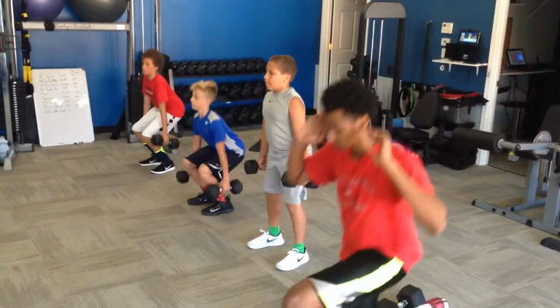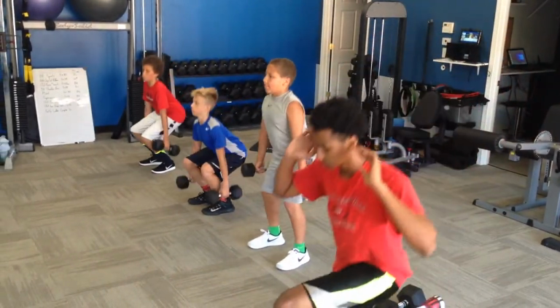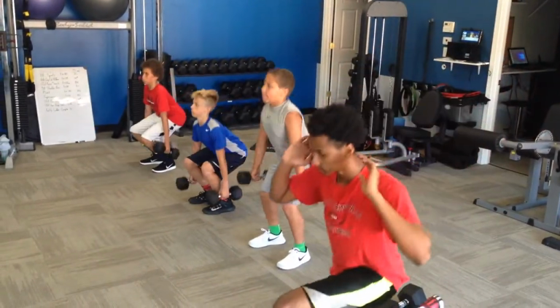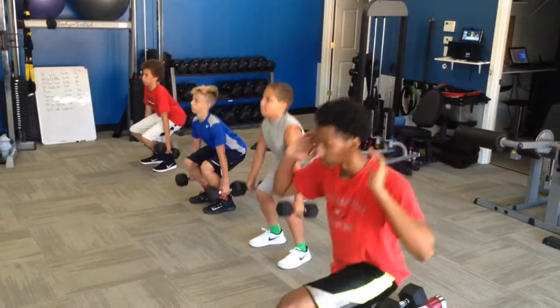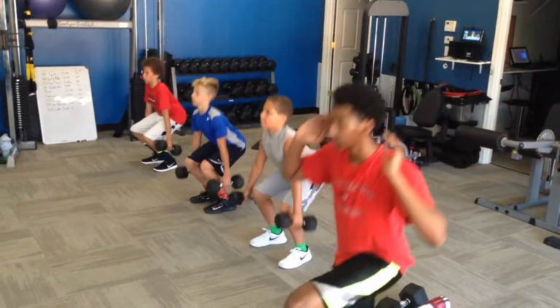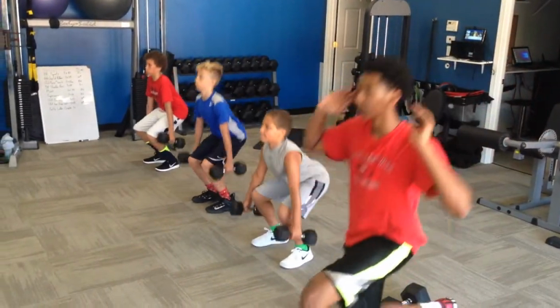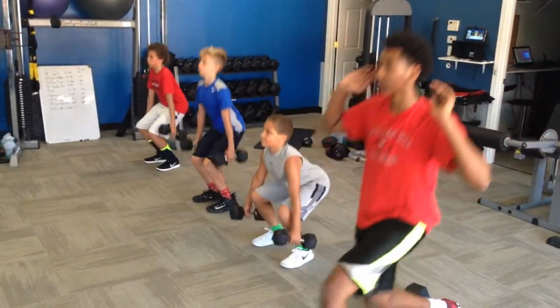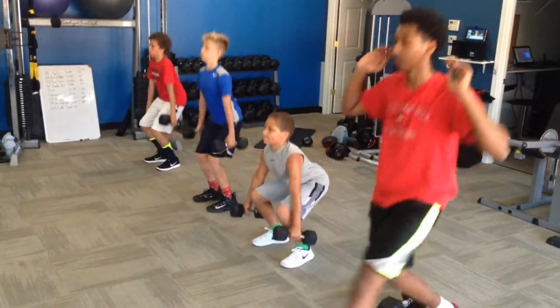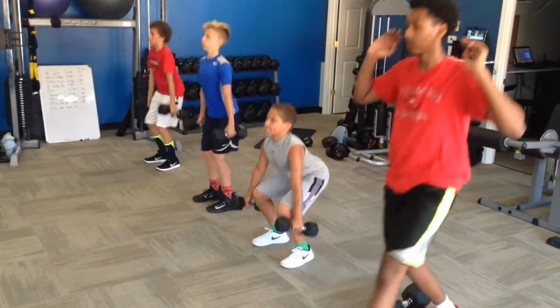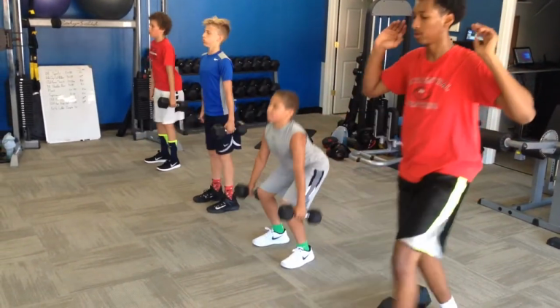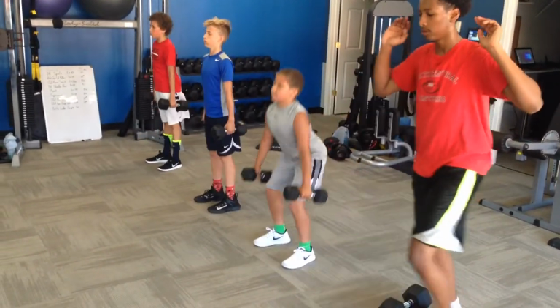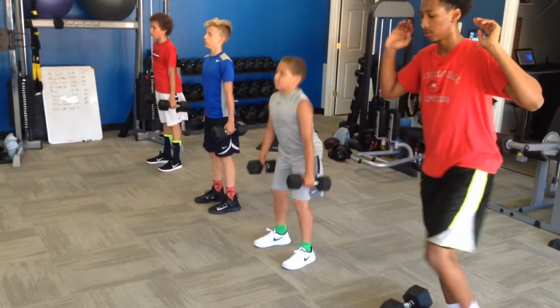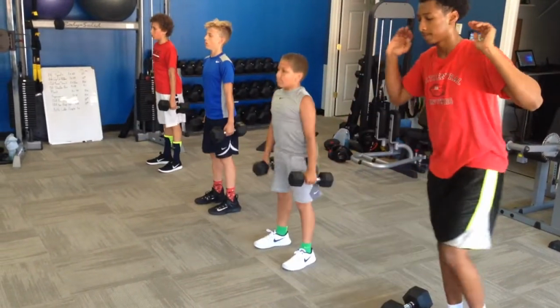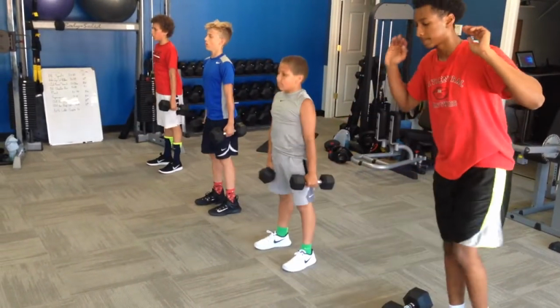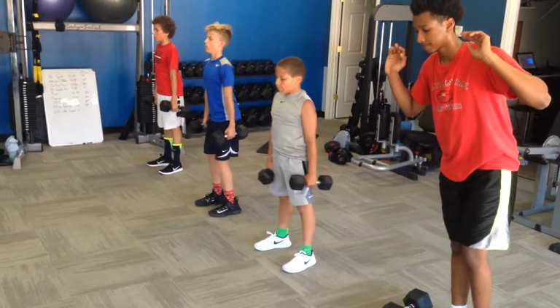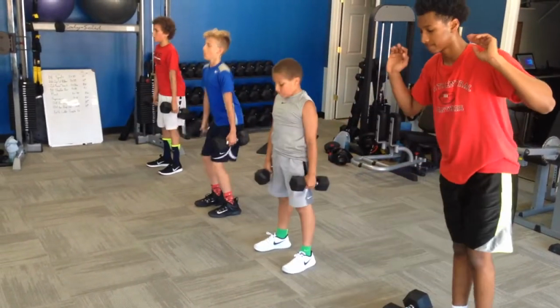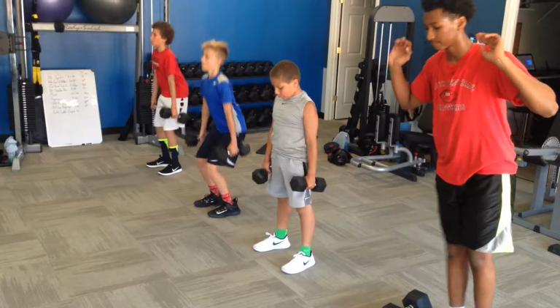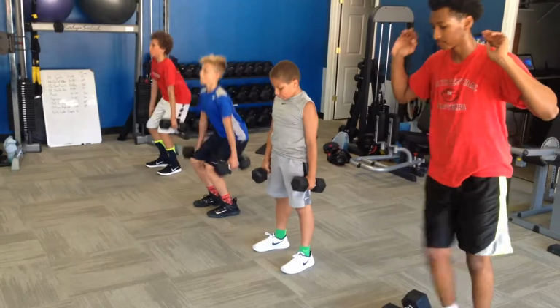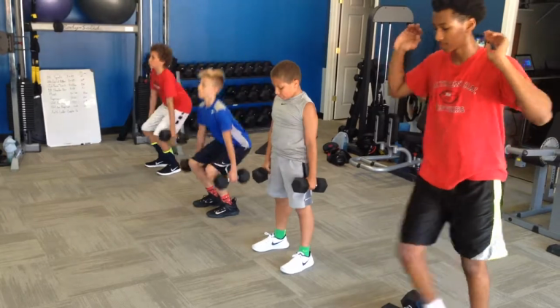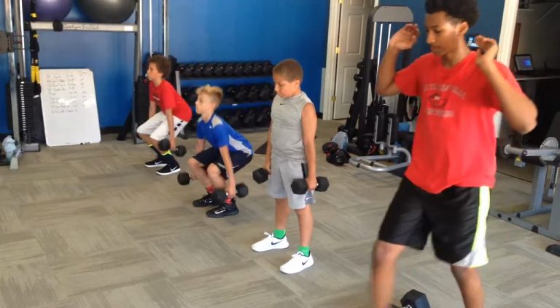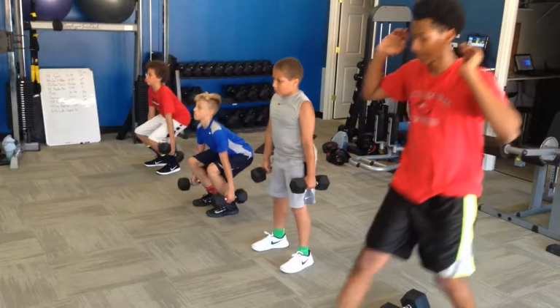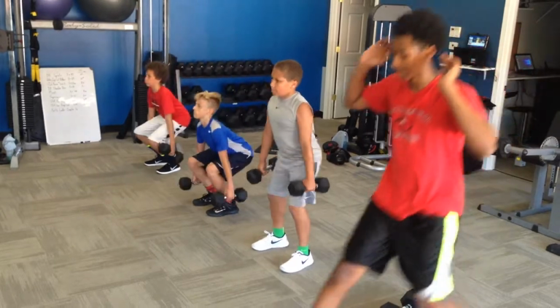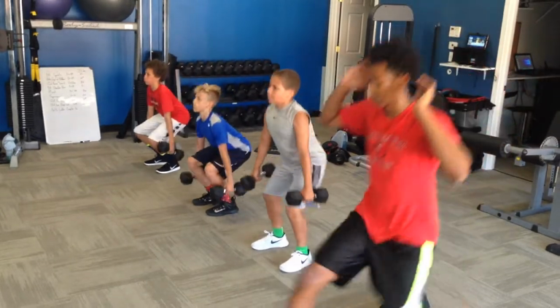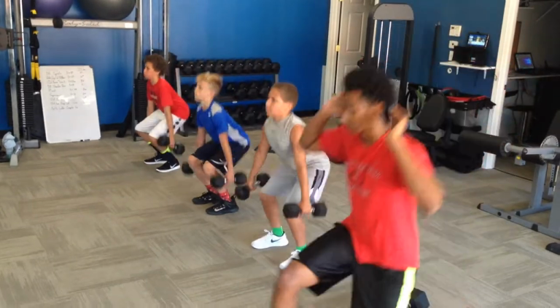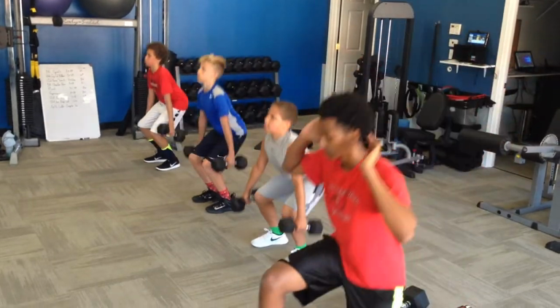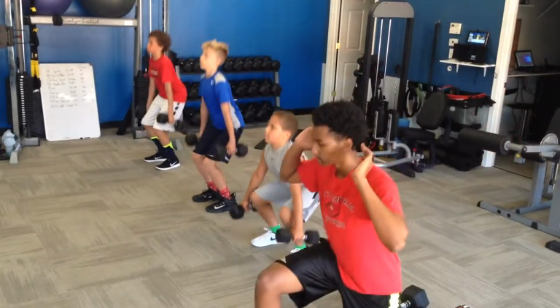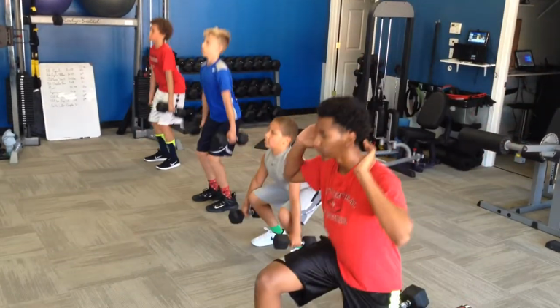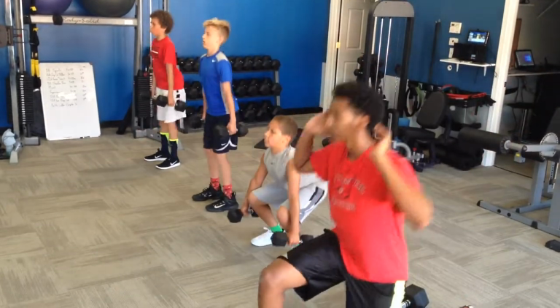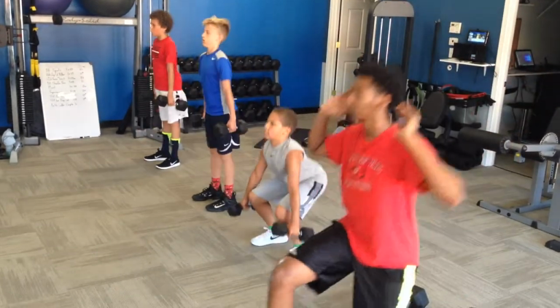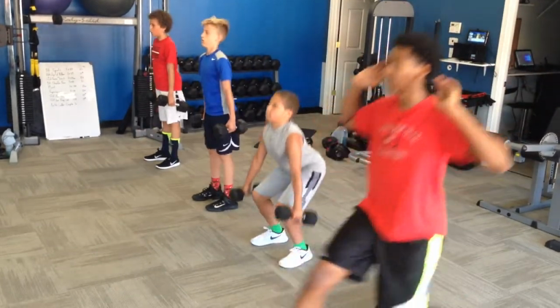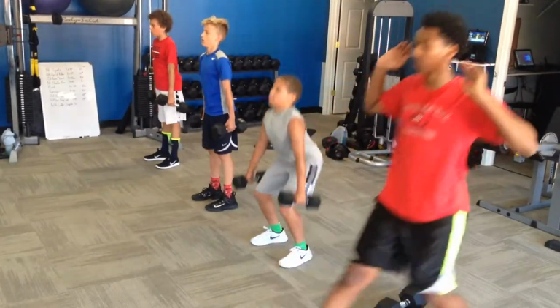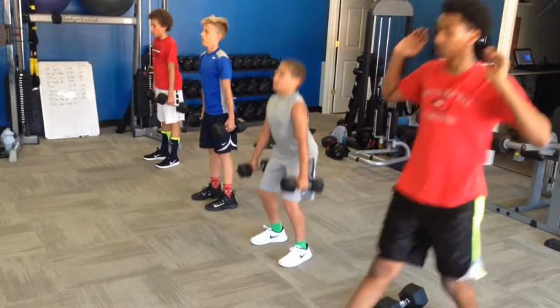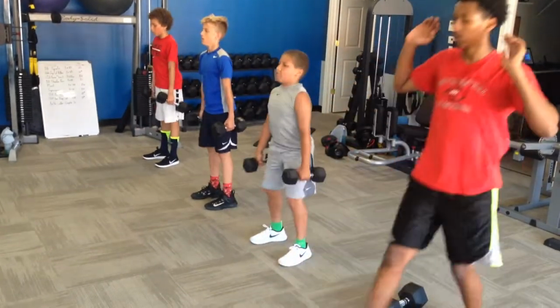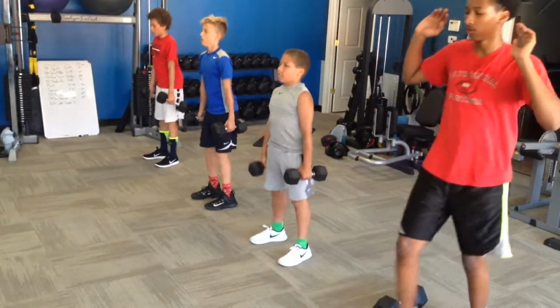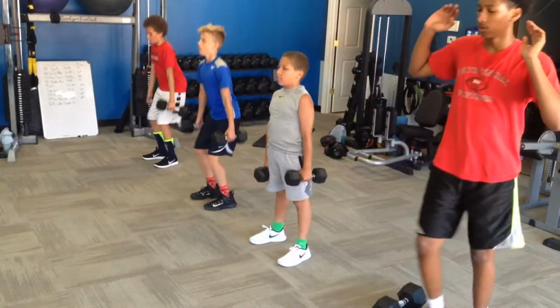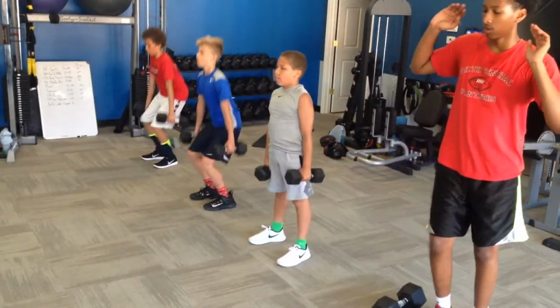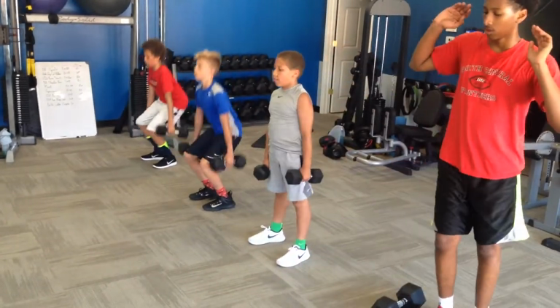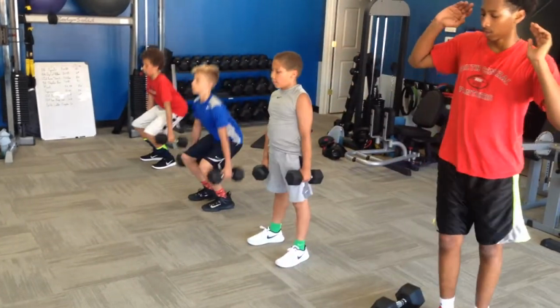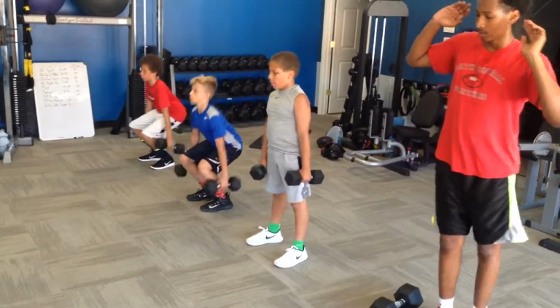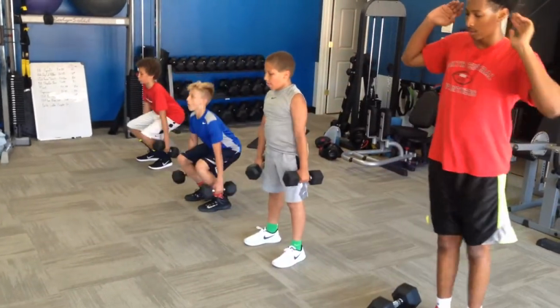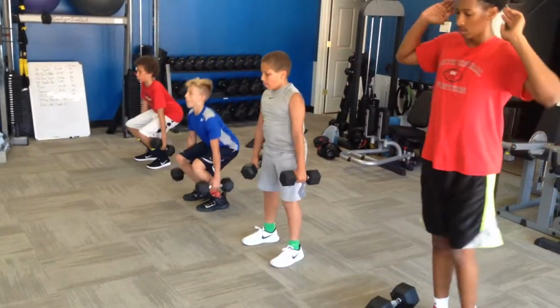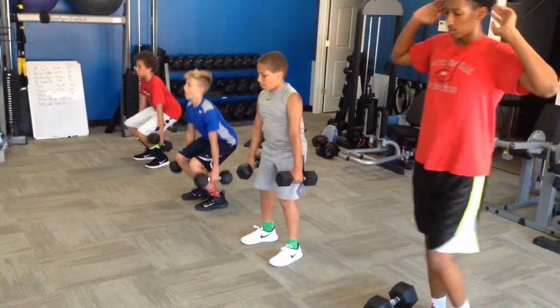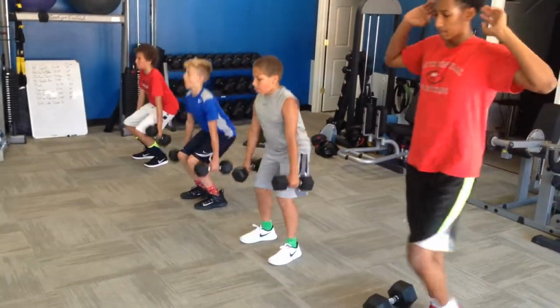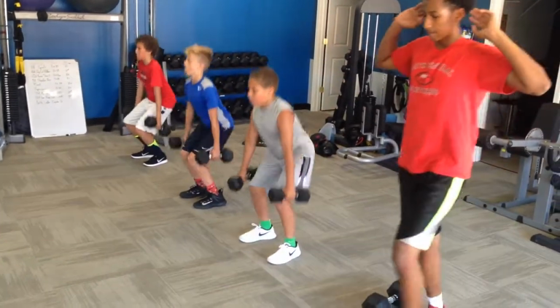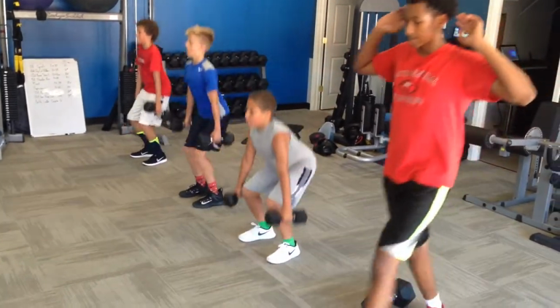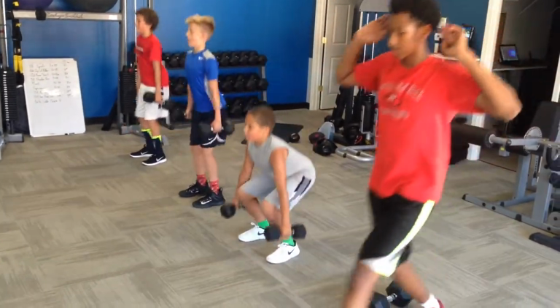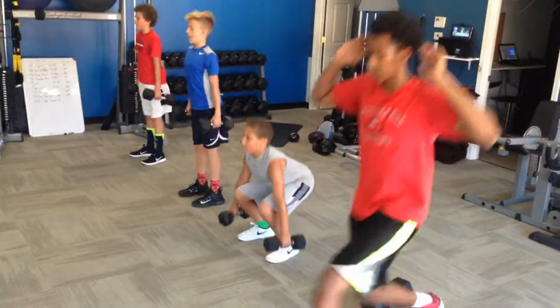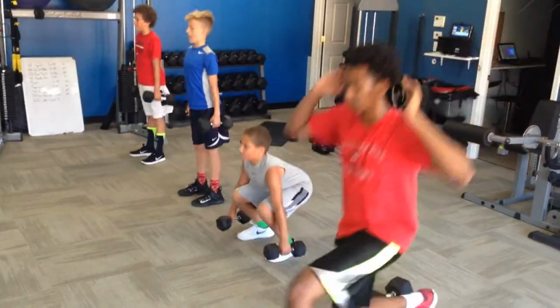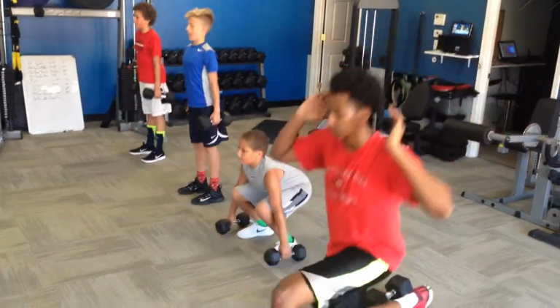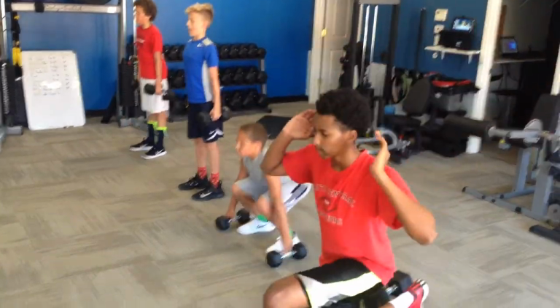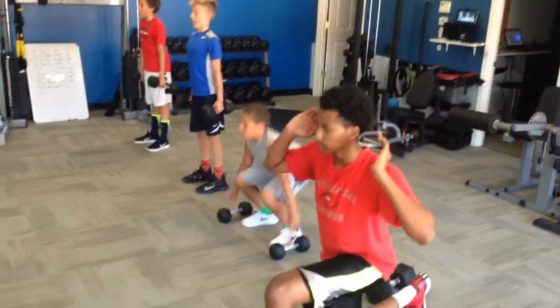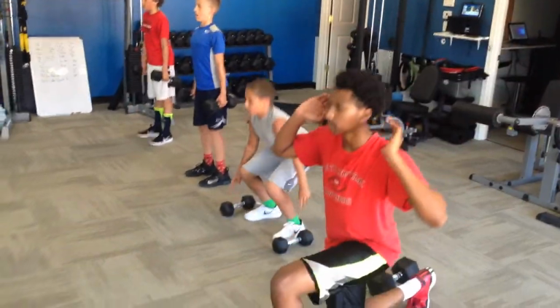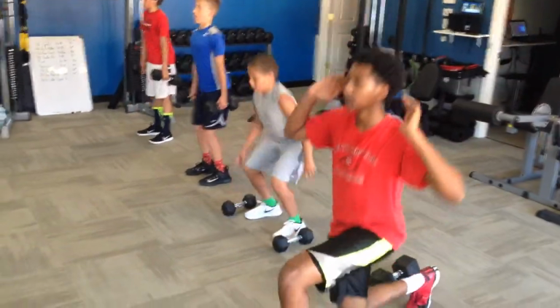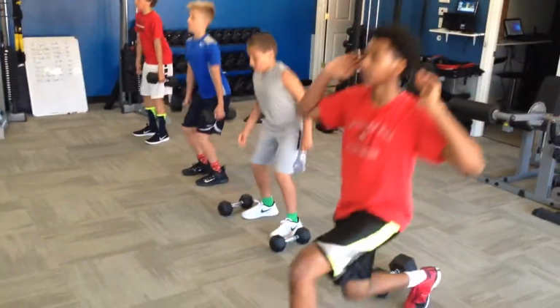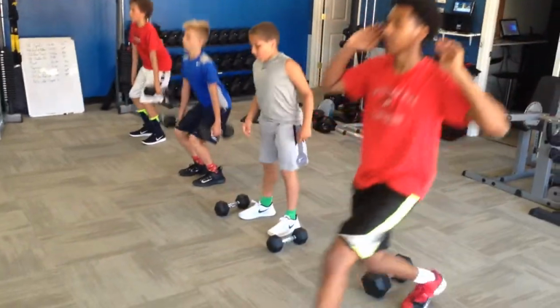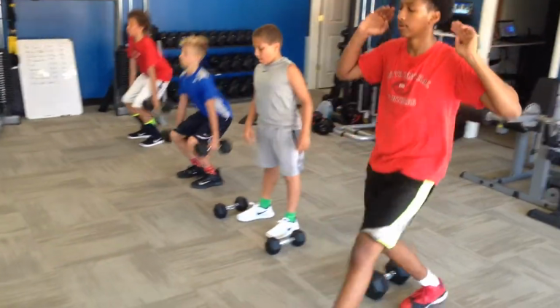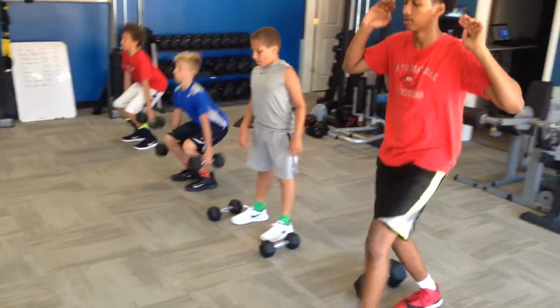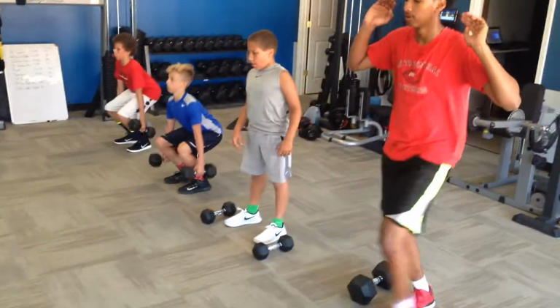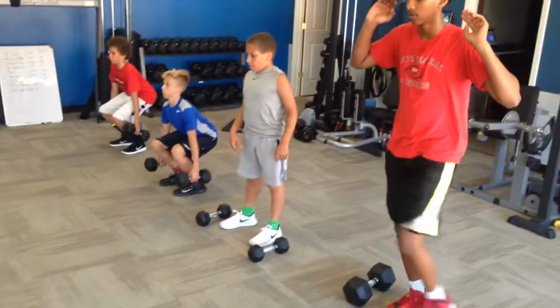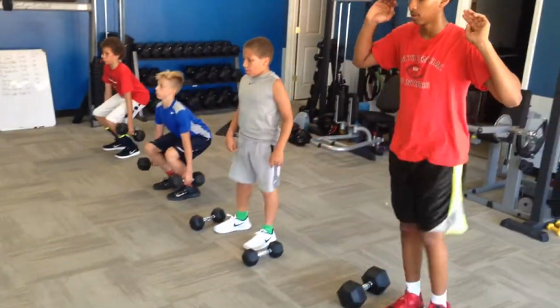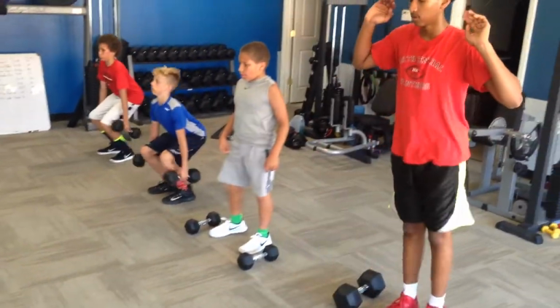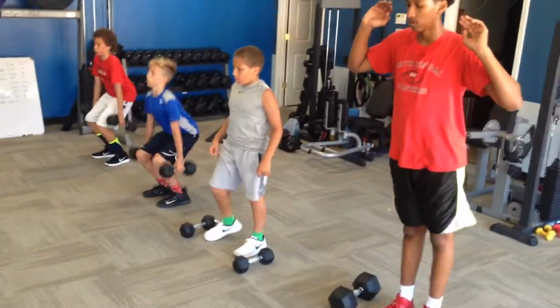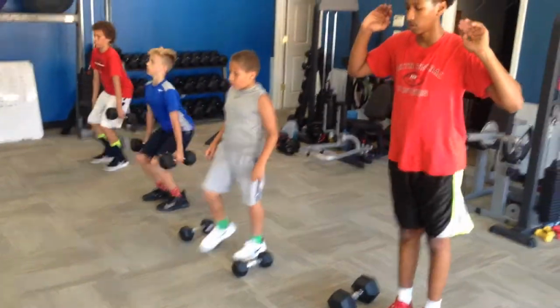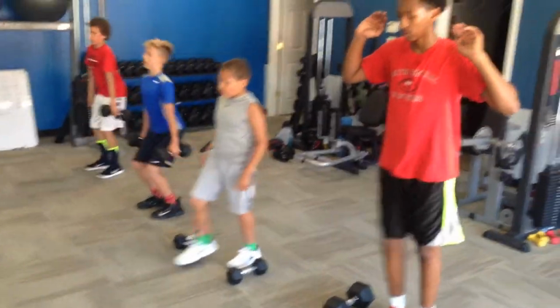Heels planted. Knees wide — relatively wide. Chest up. Good job, gentlemen. How those lunges coming?